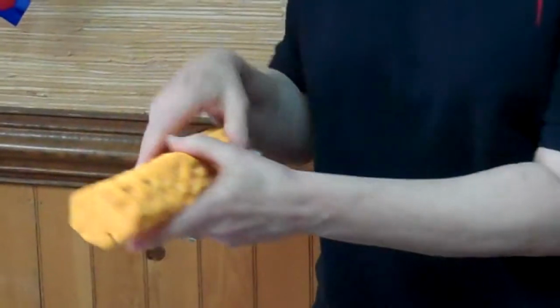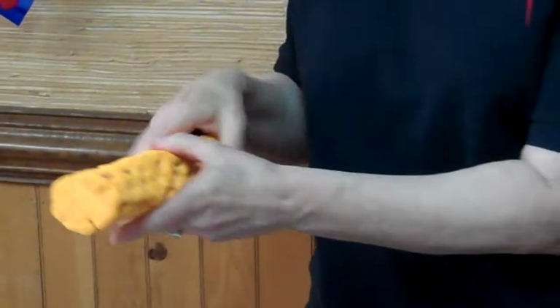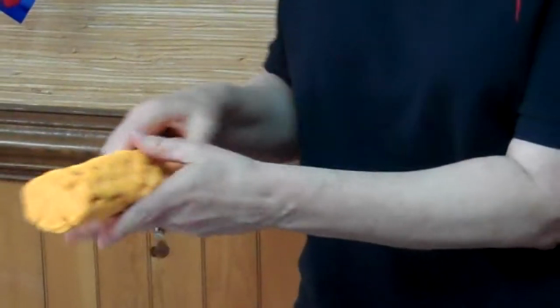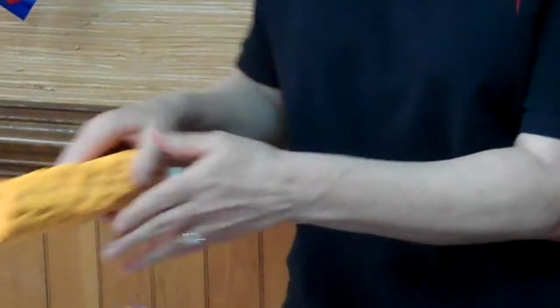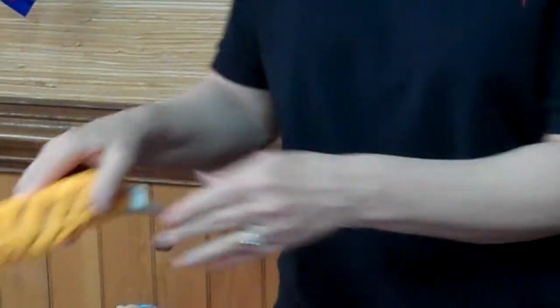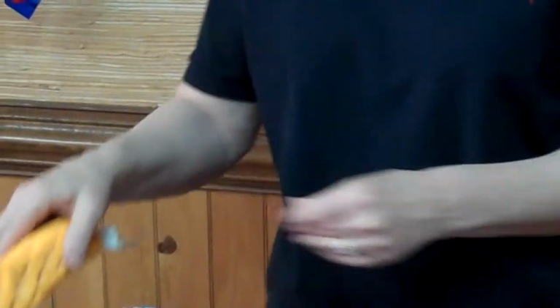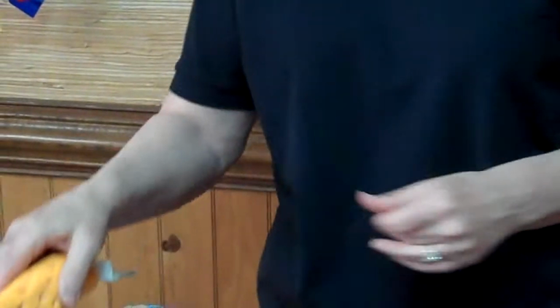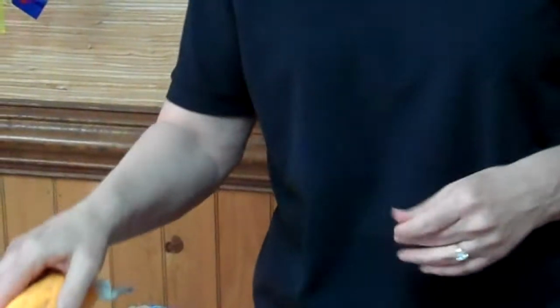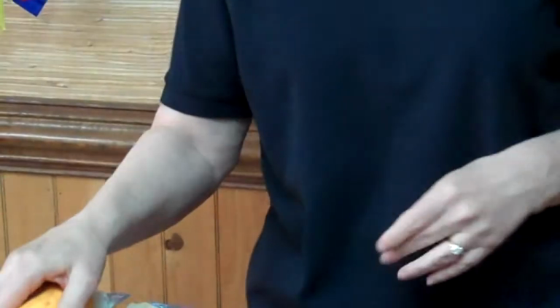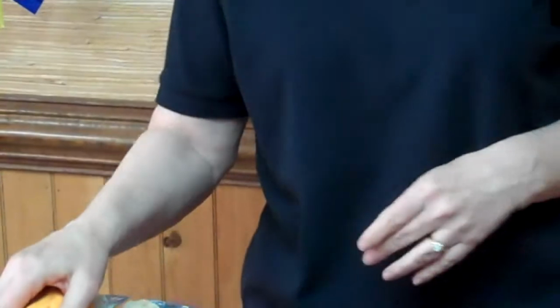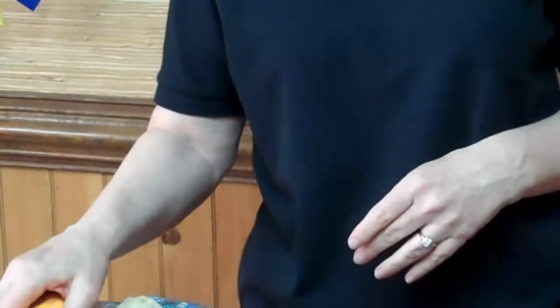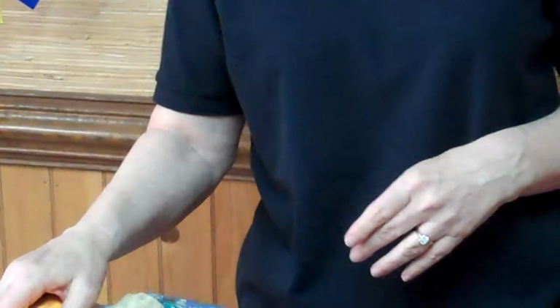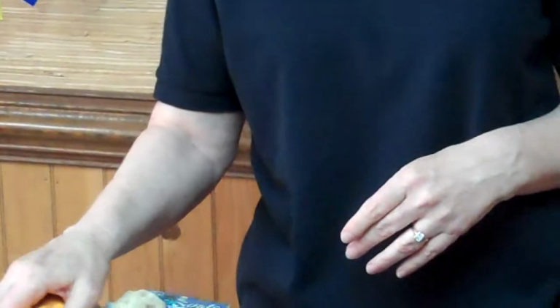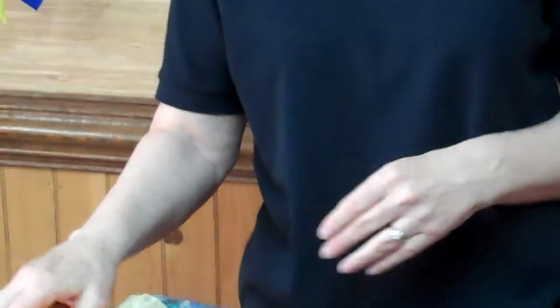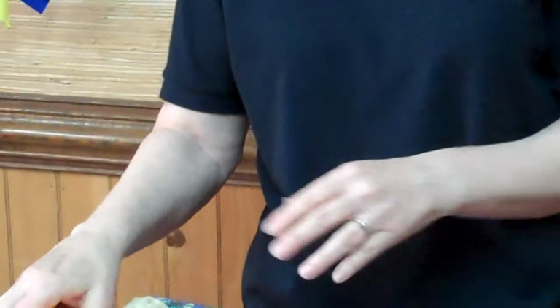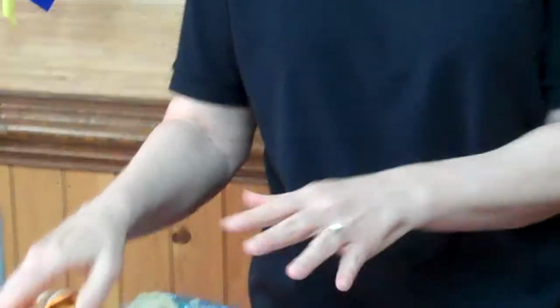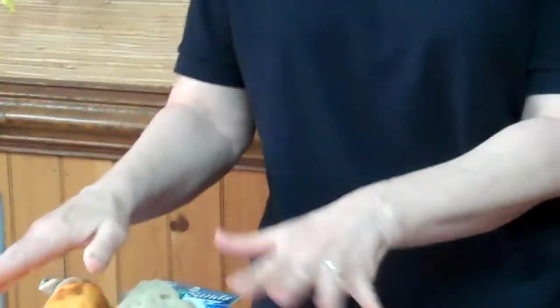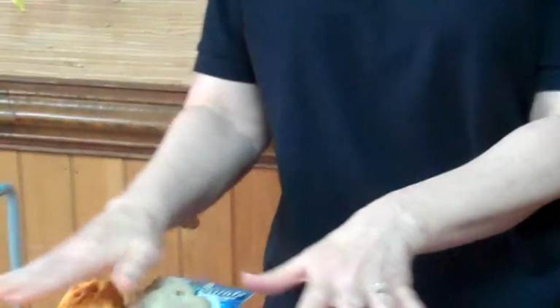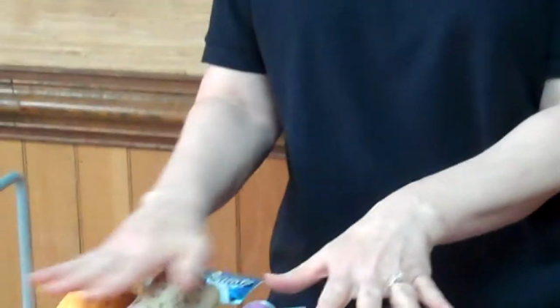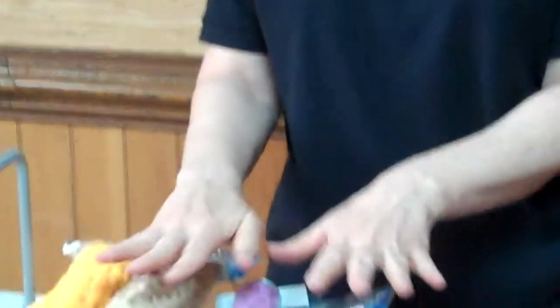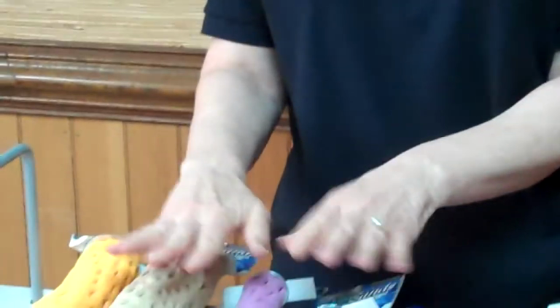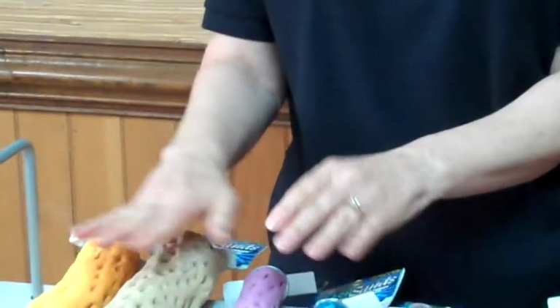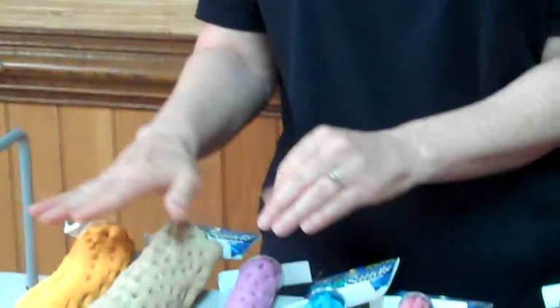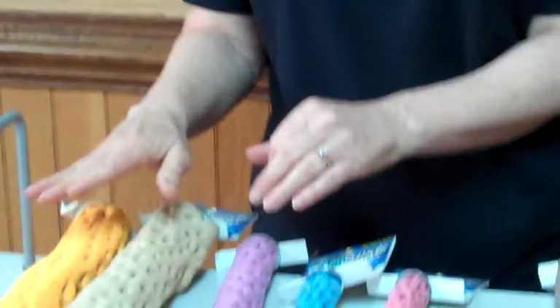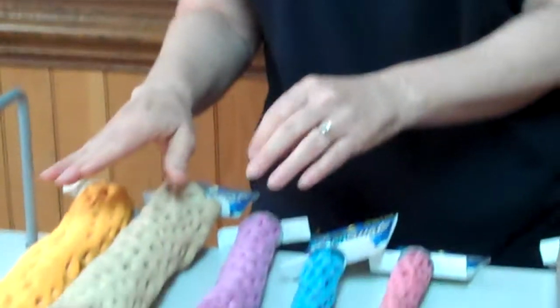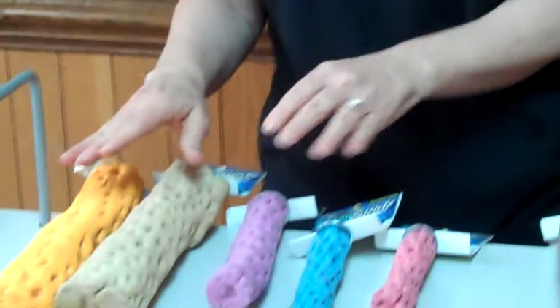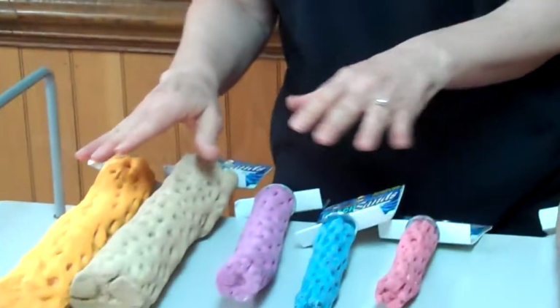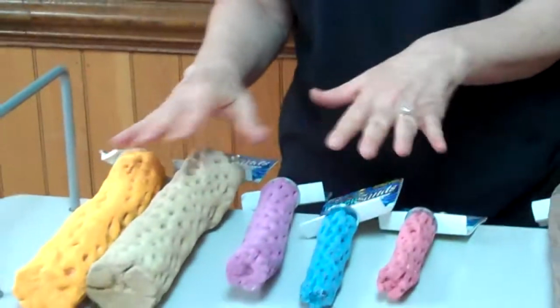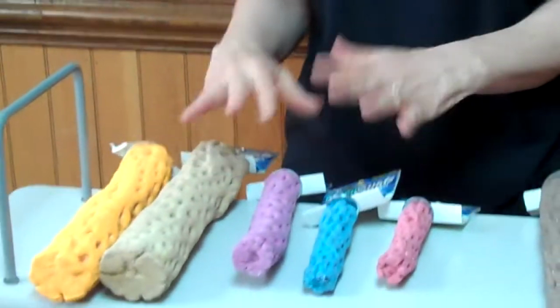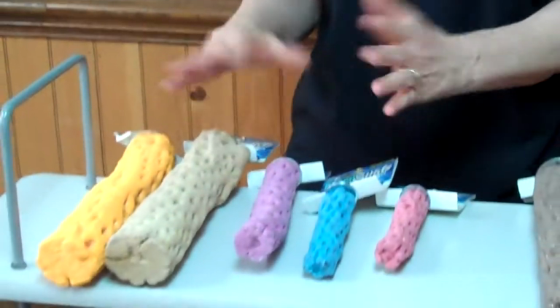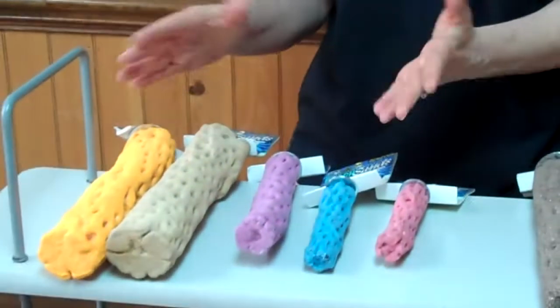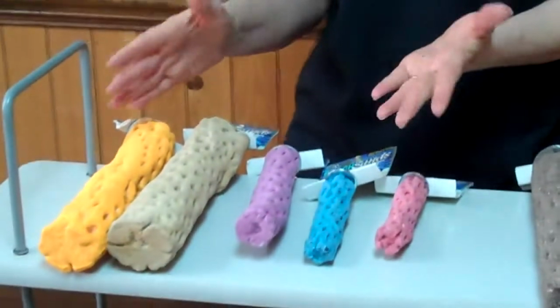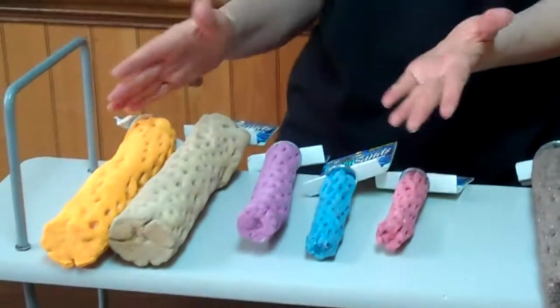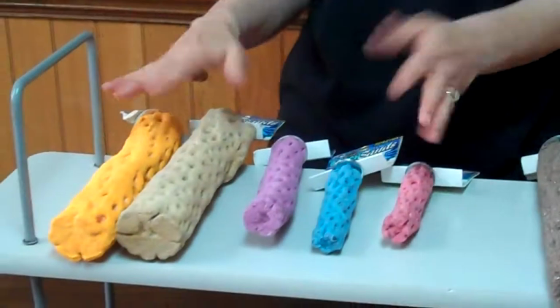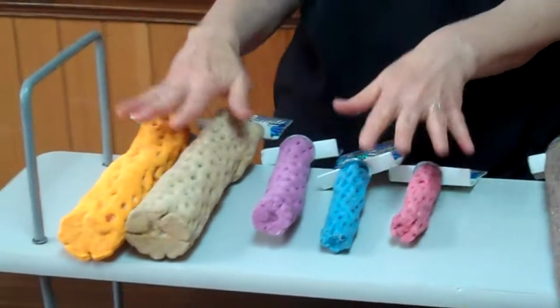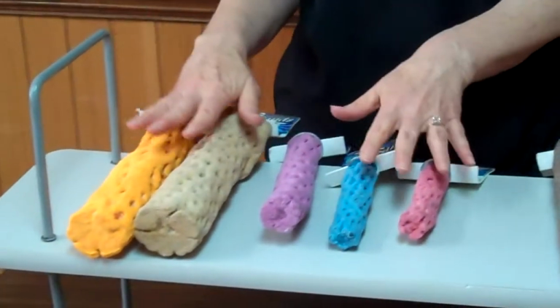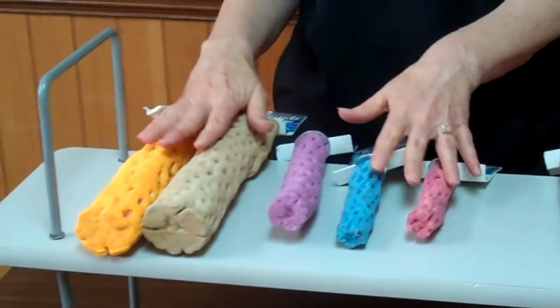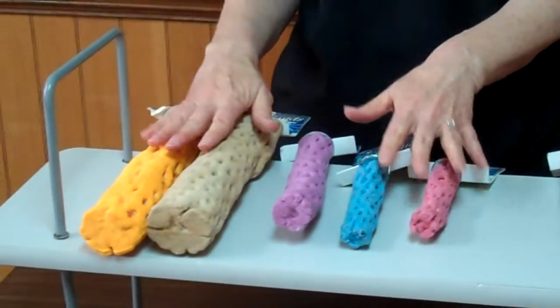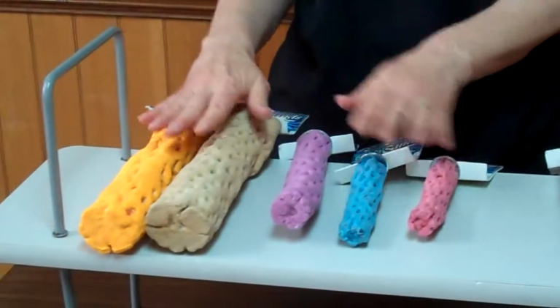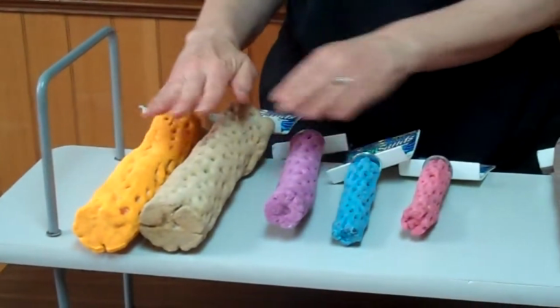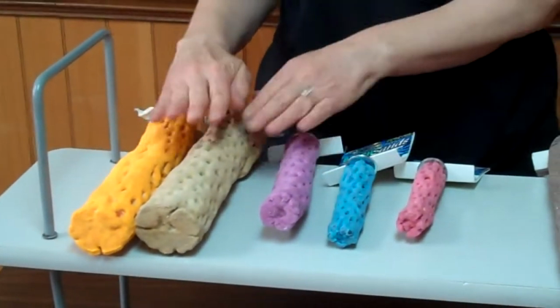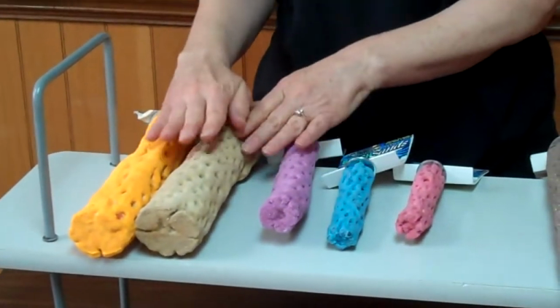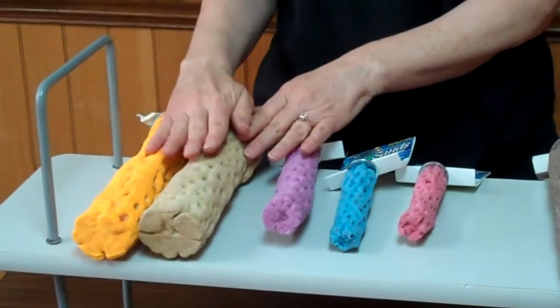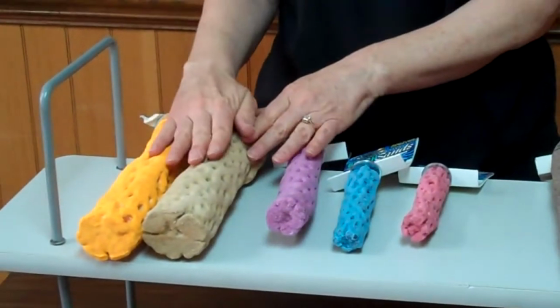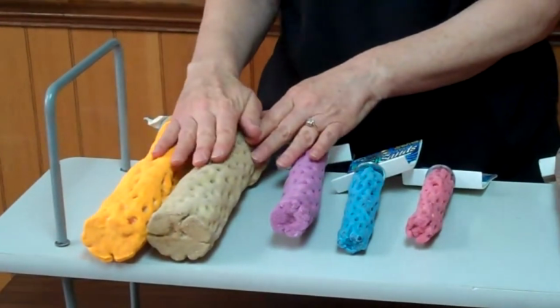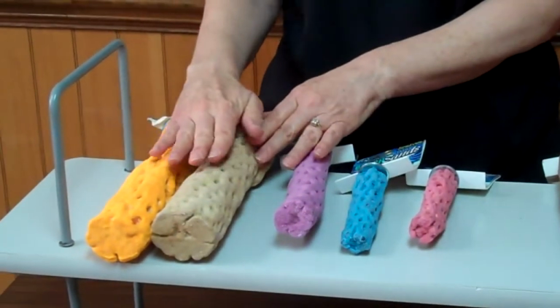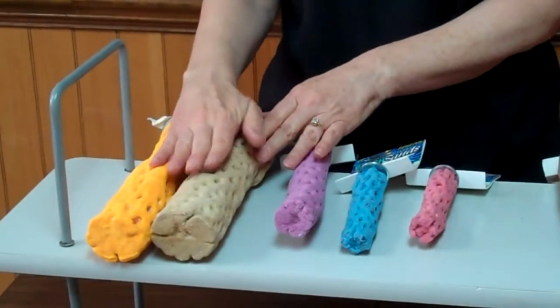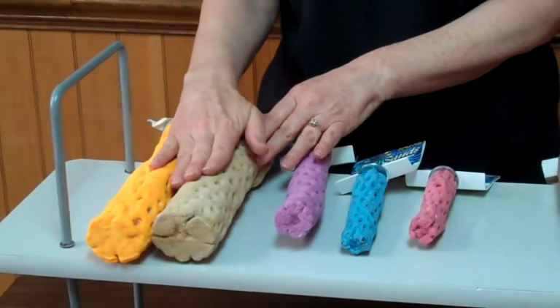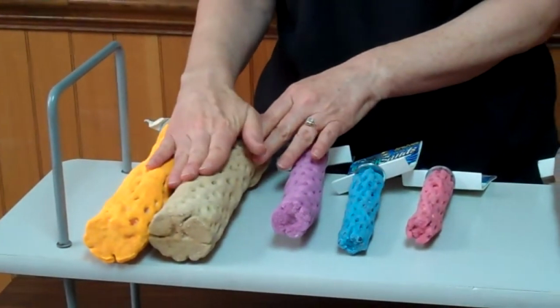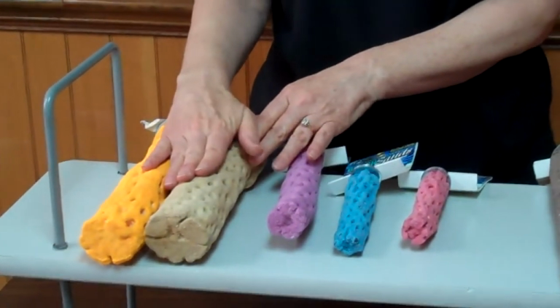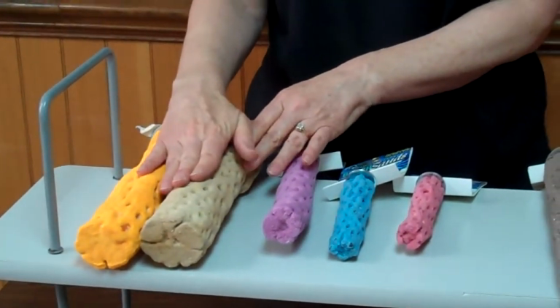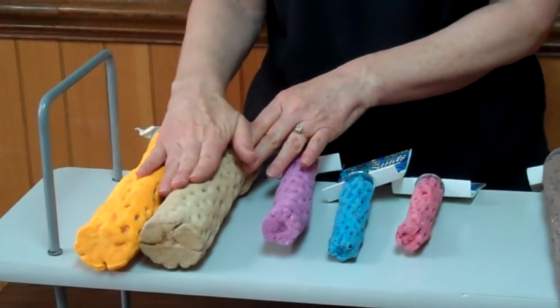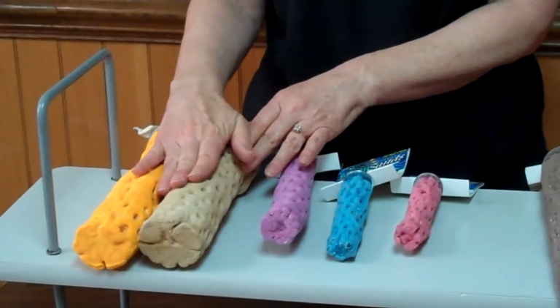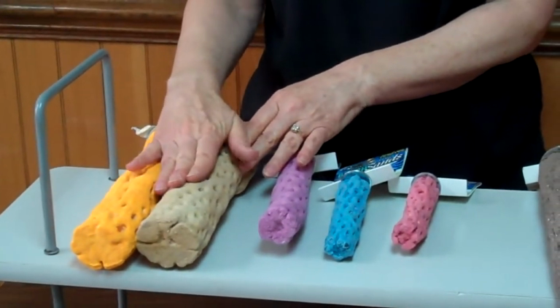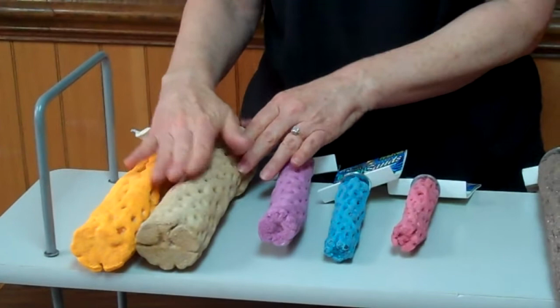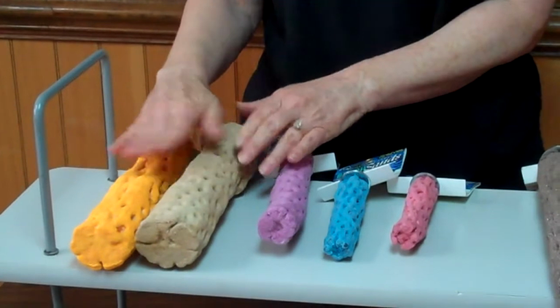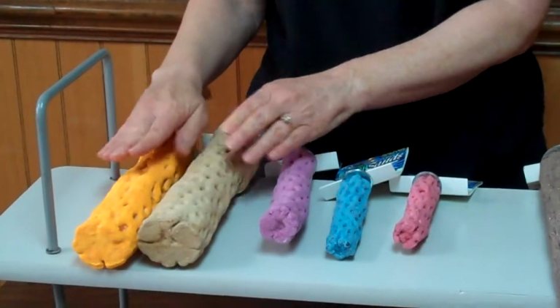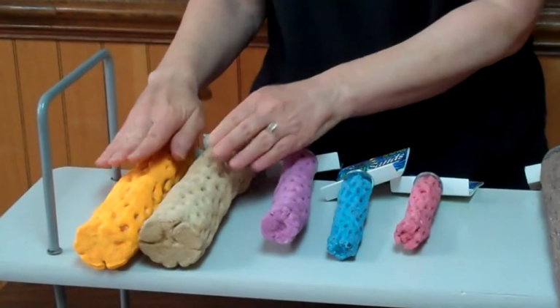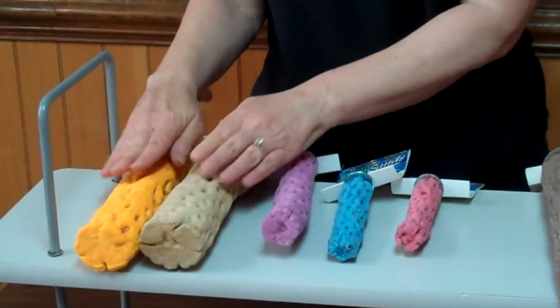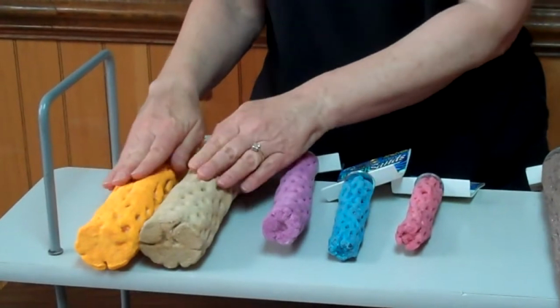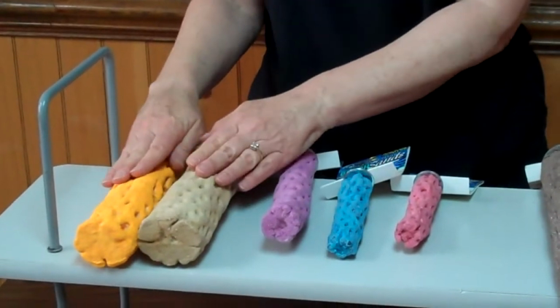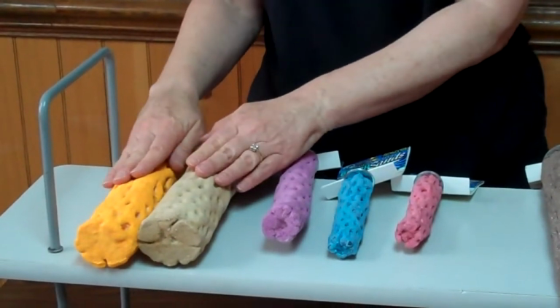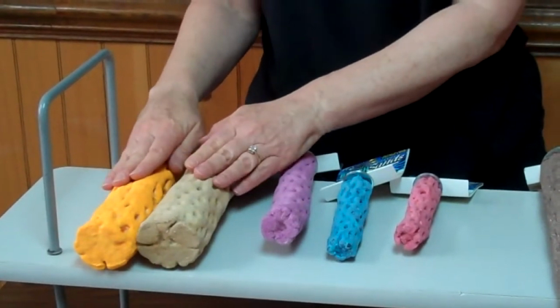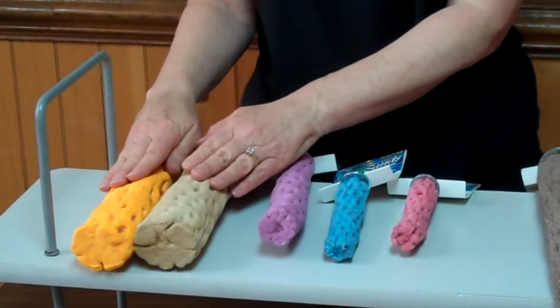The two different styles differ in that the Beach Sands is, of course, beachy colors, but it's a soft, gentle texture using beach sand.